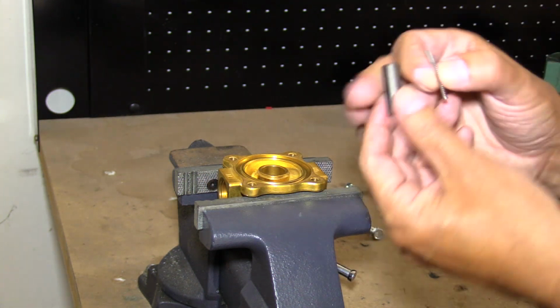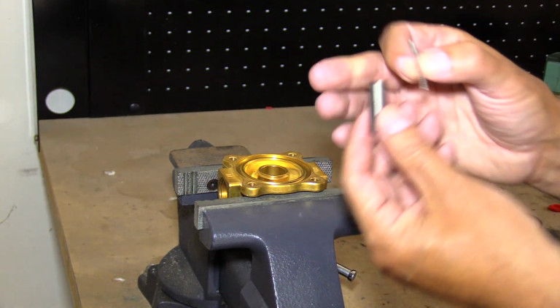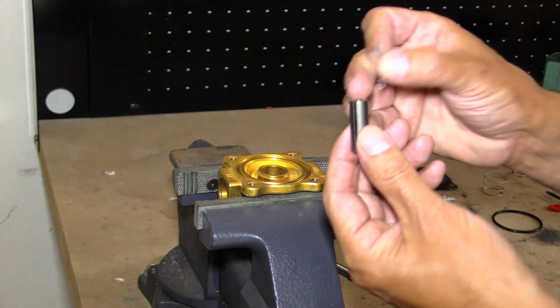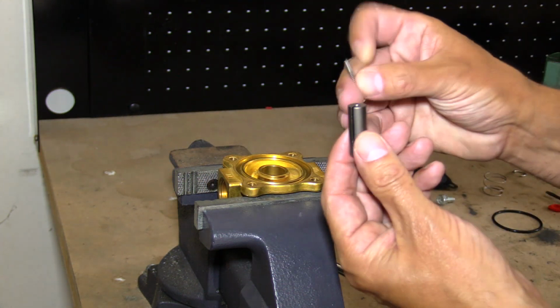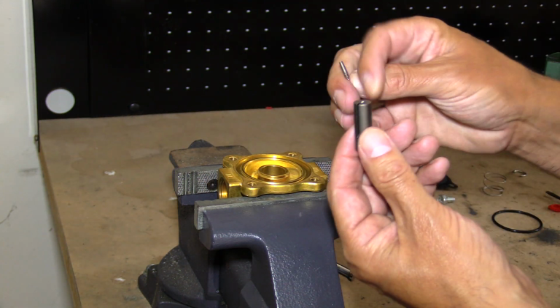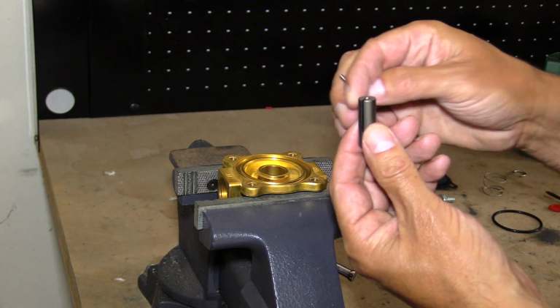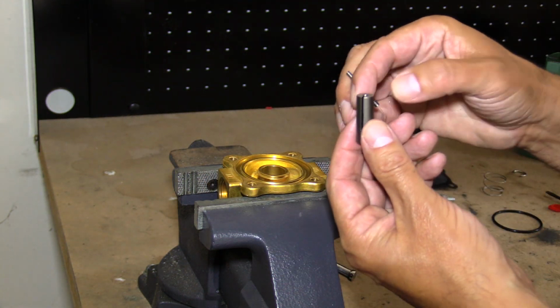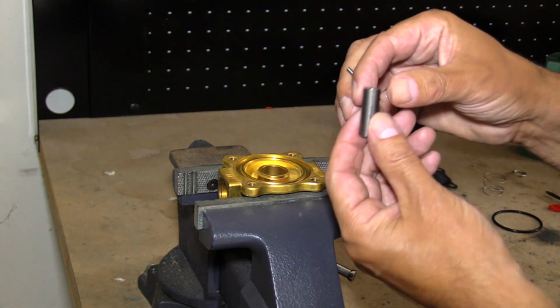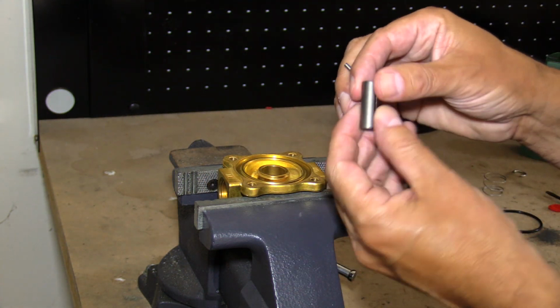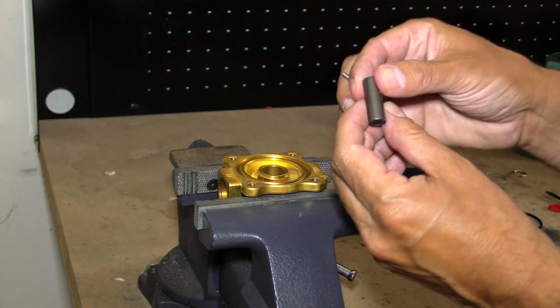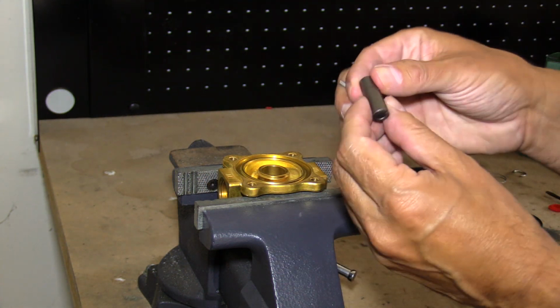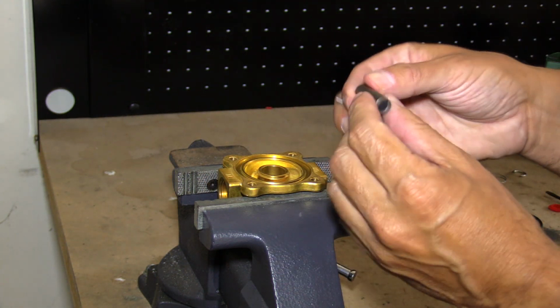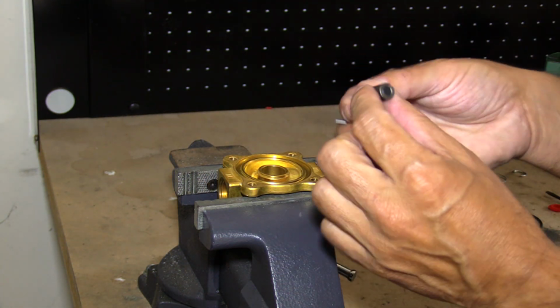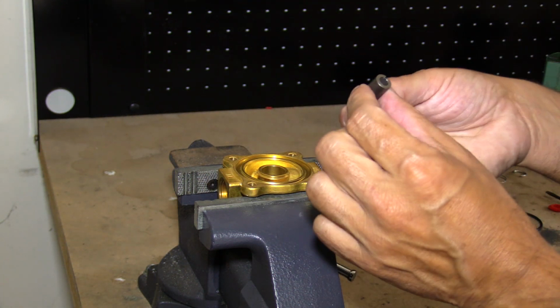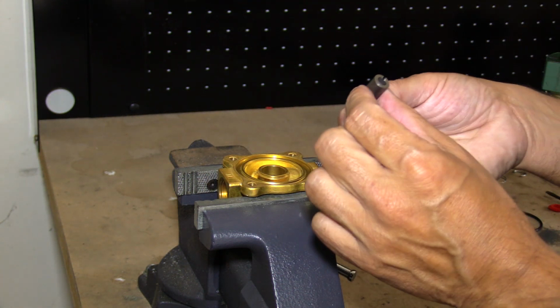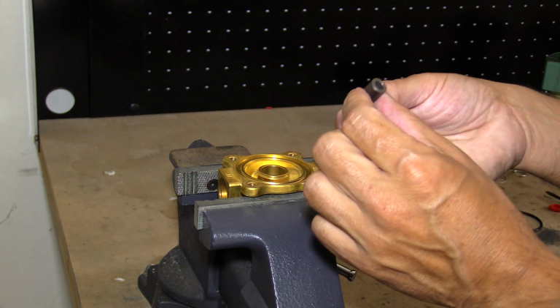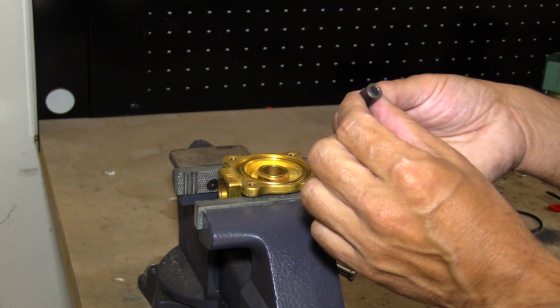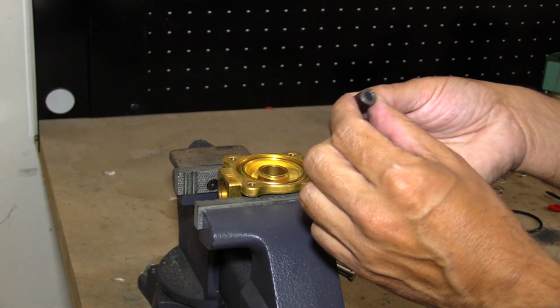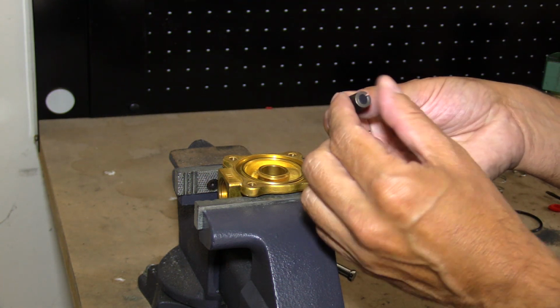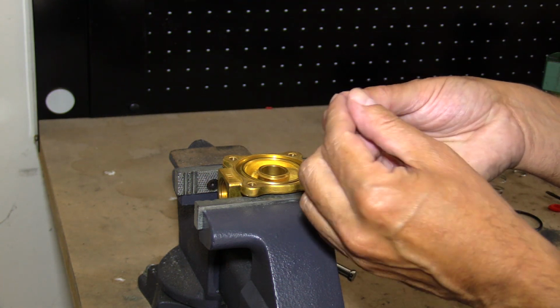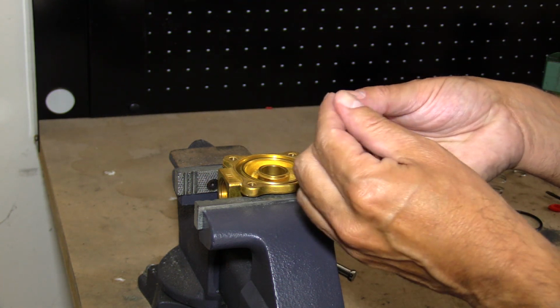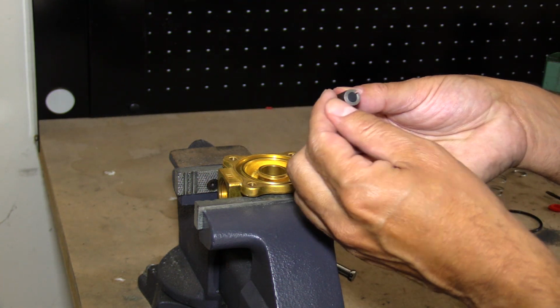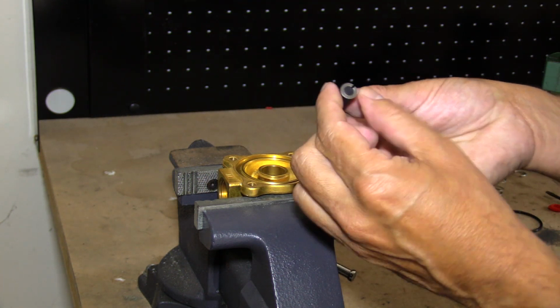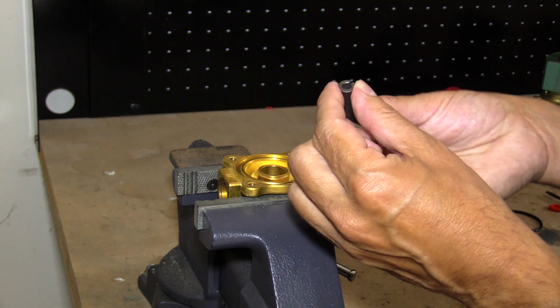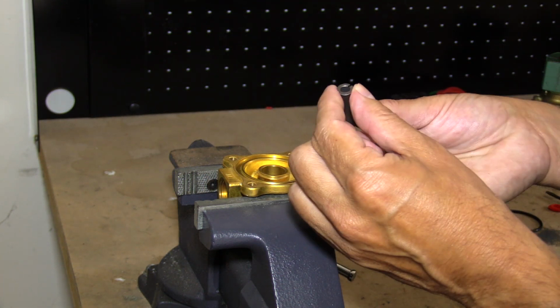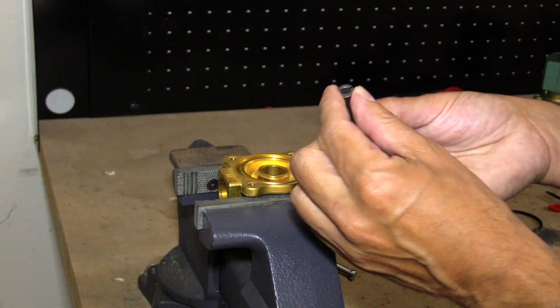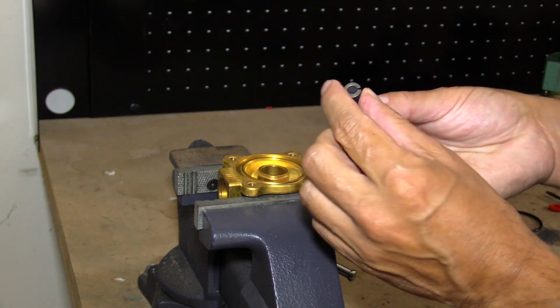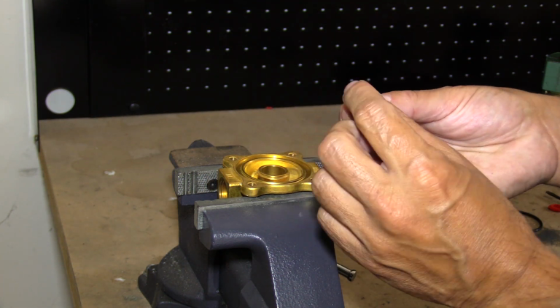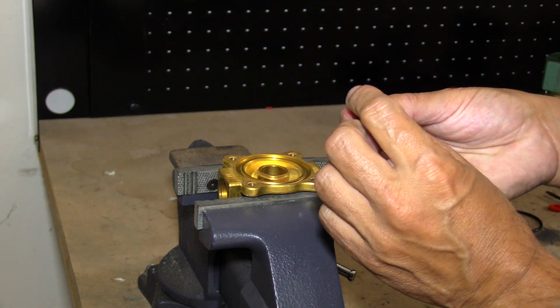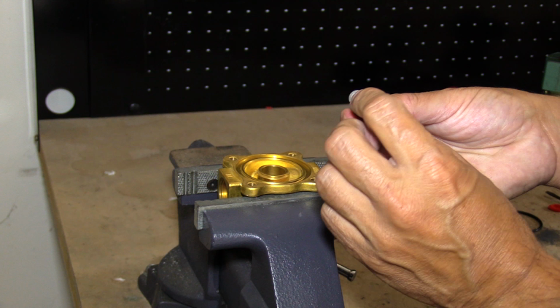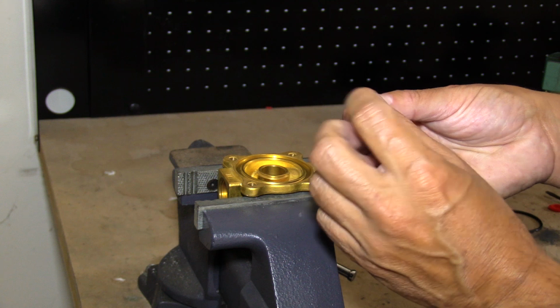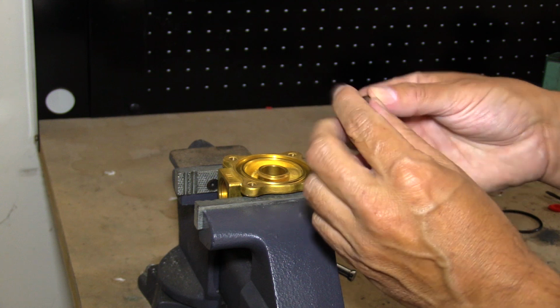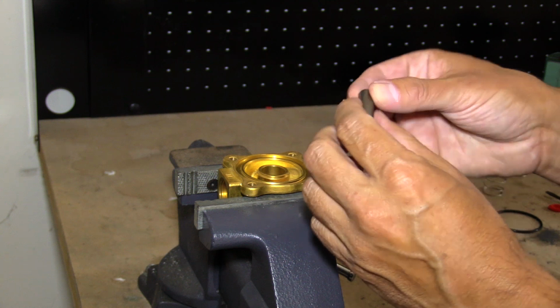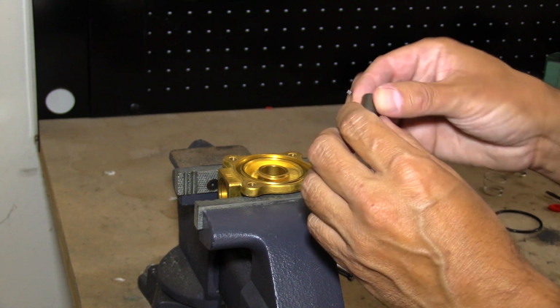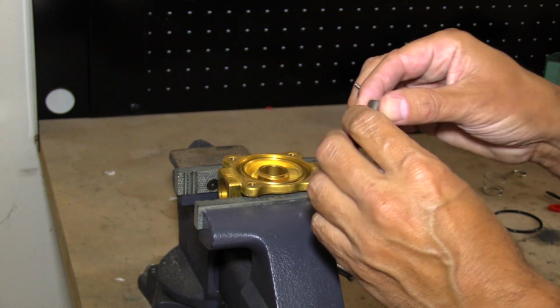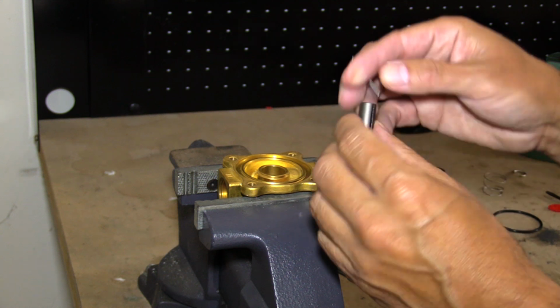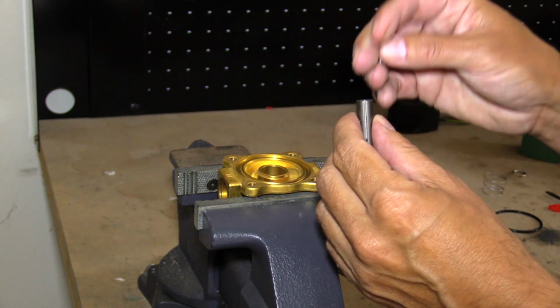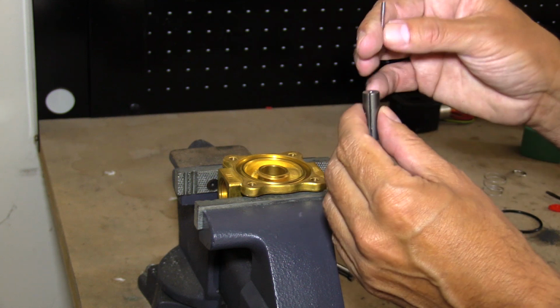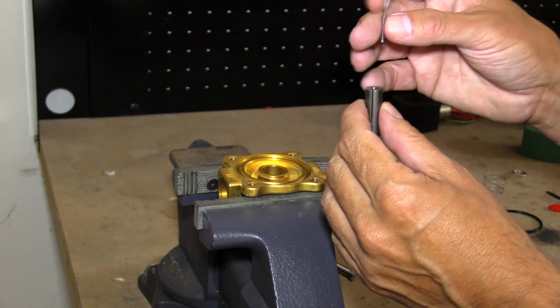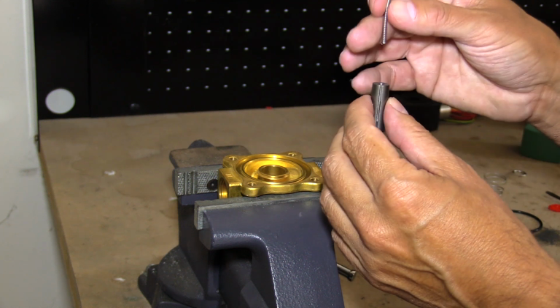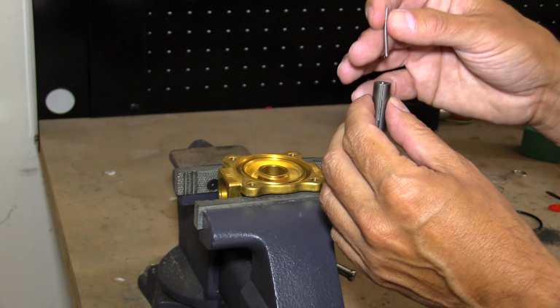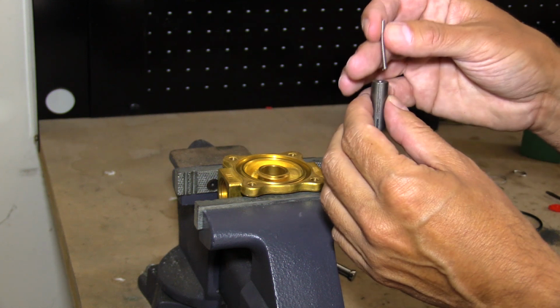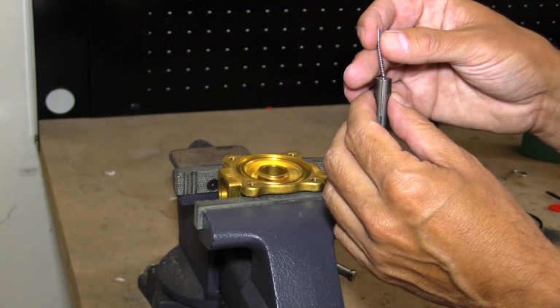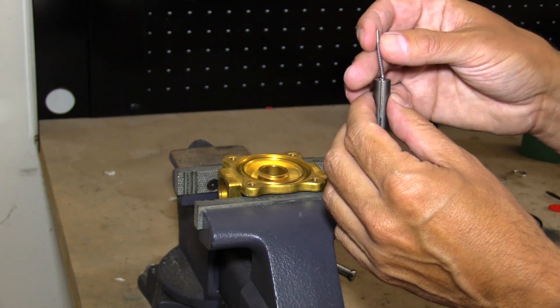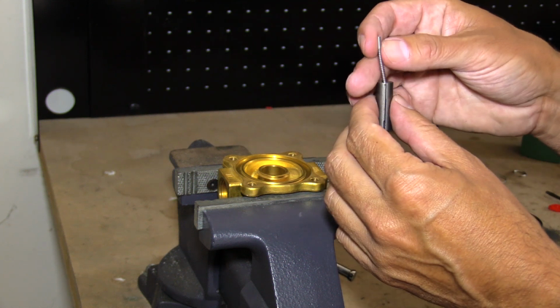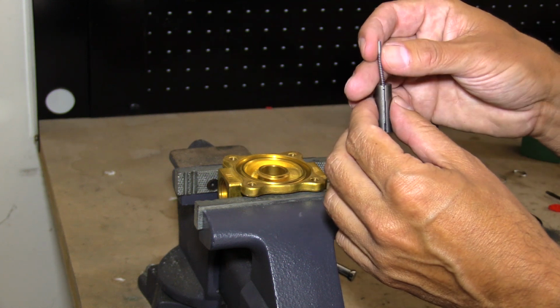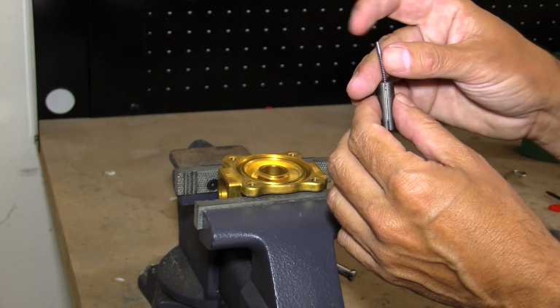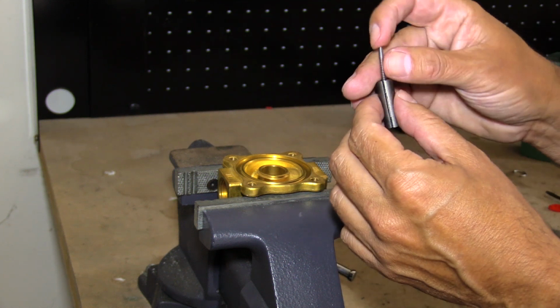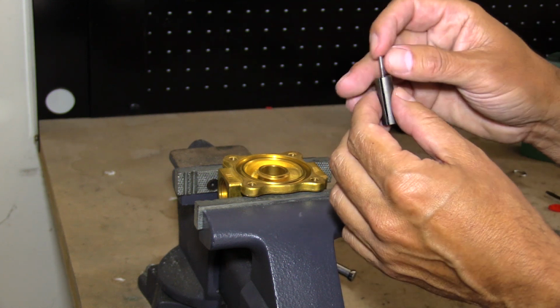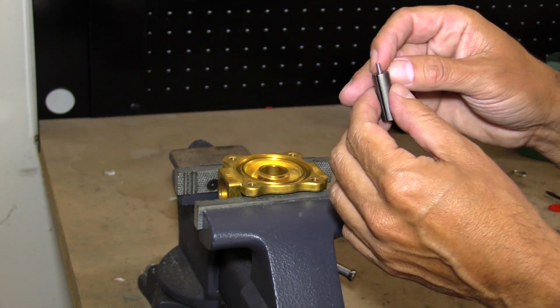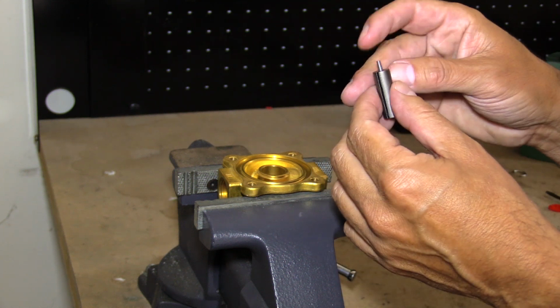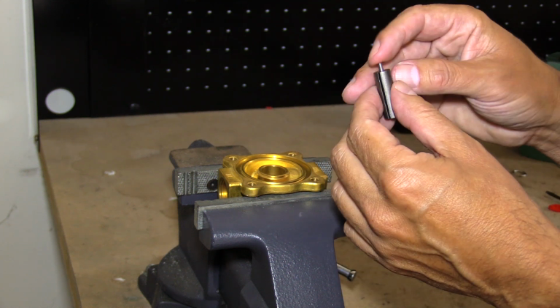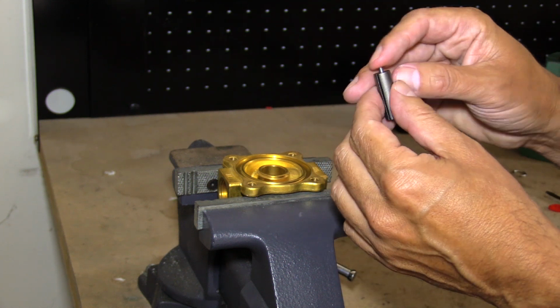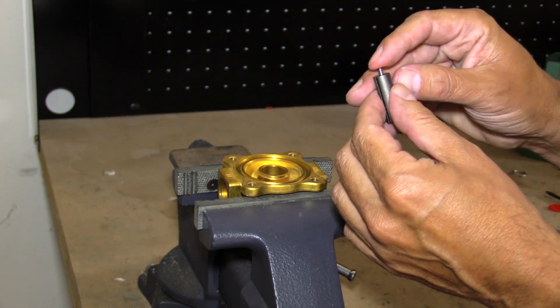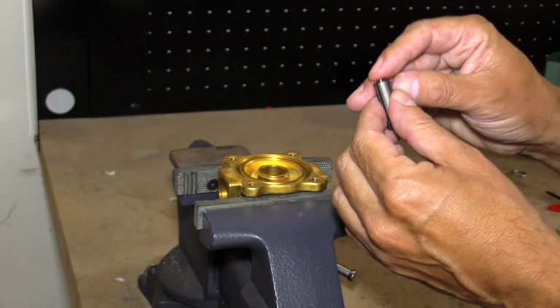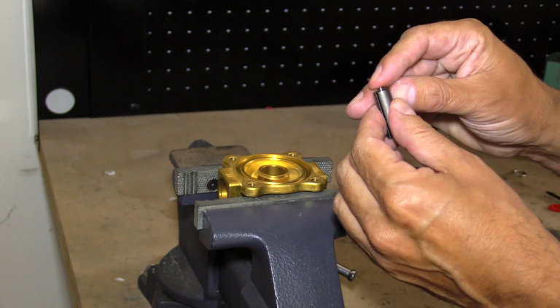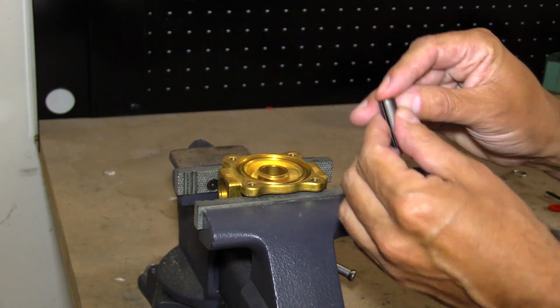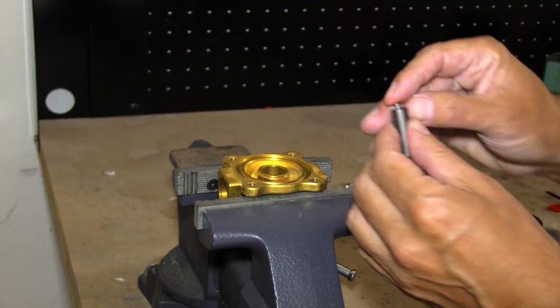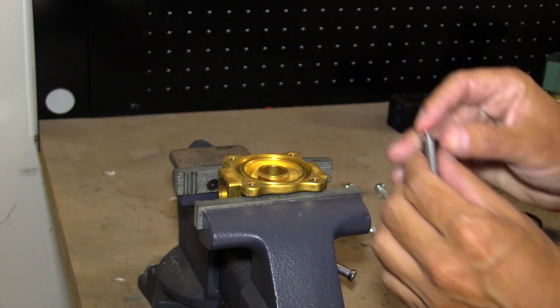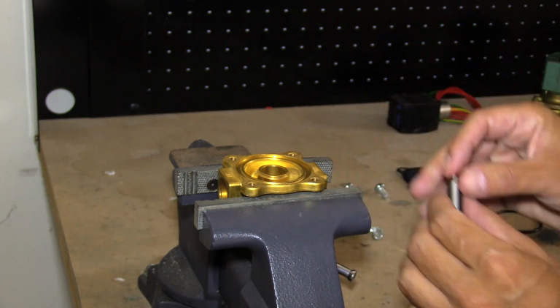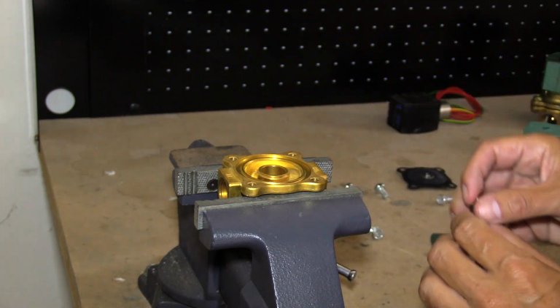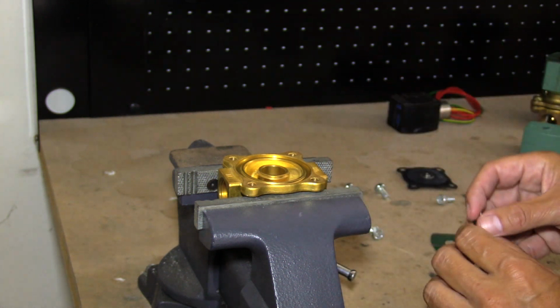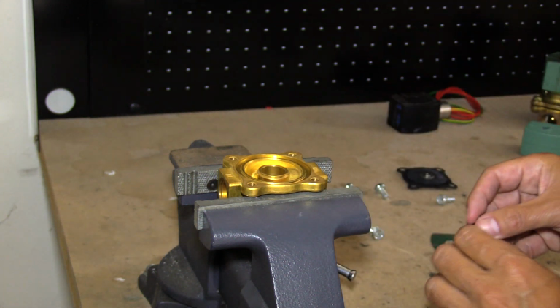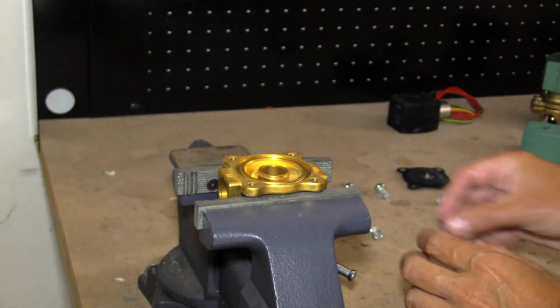Check the core plug and clean it, and check the seating seal and the spring.